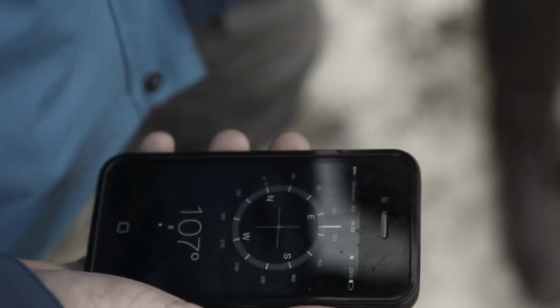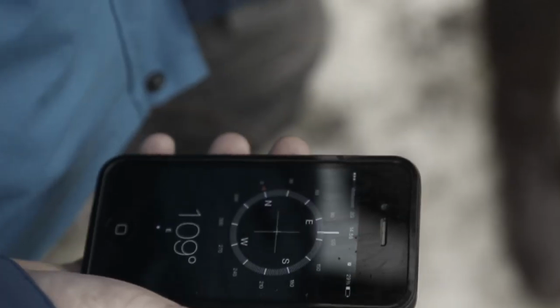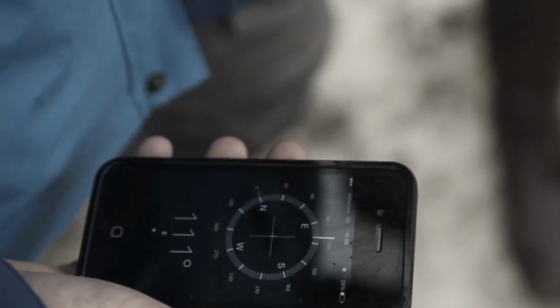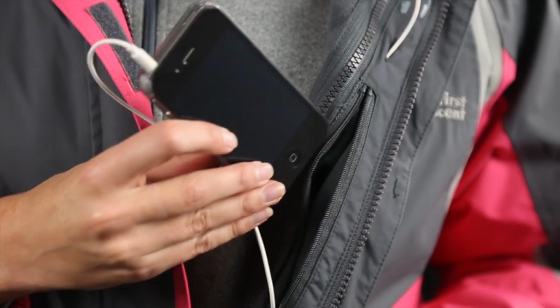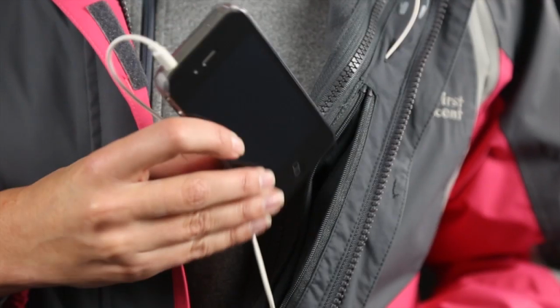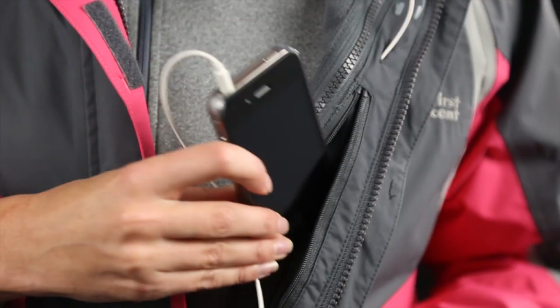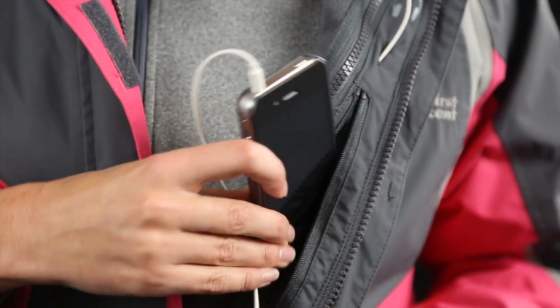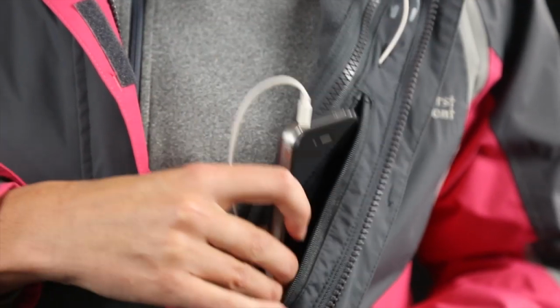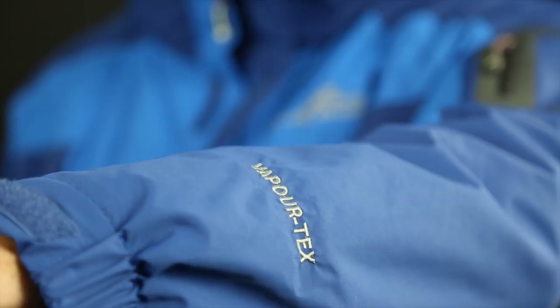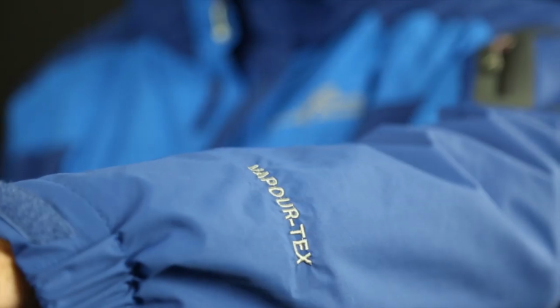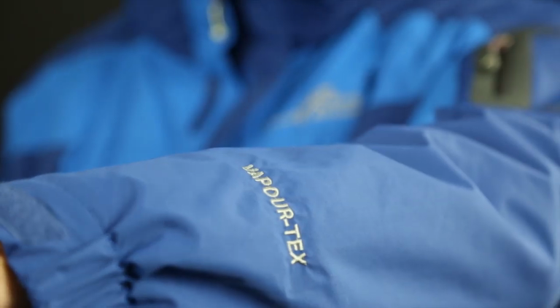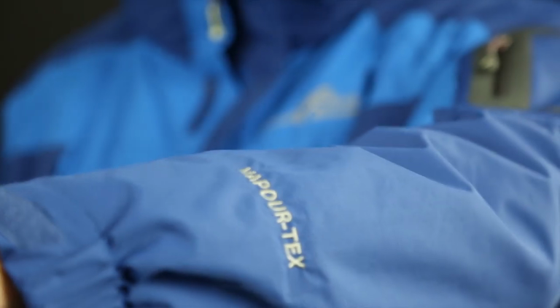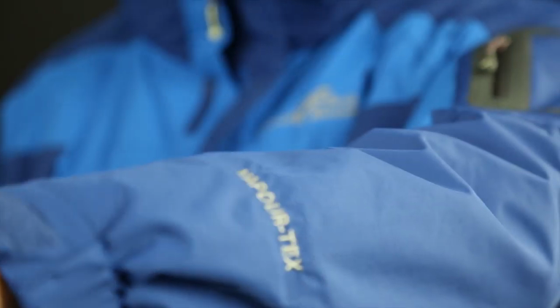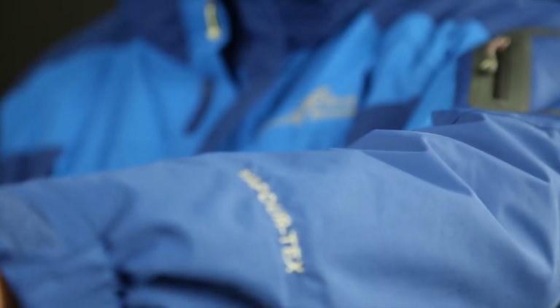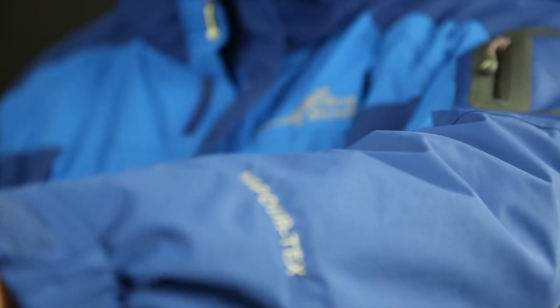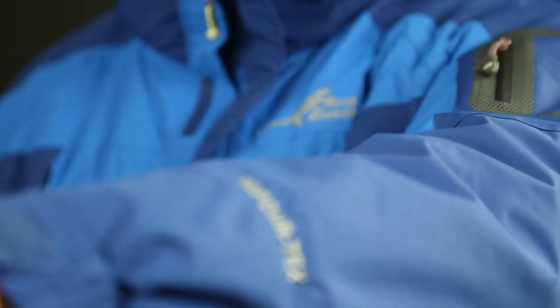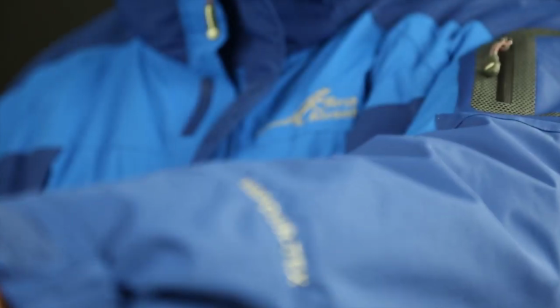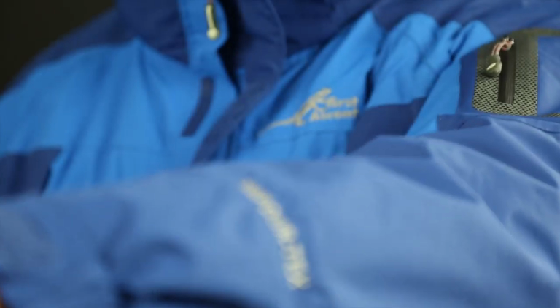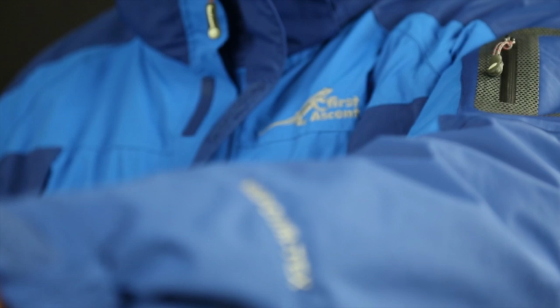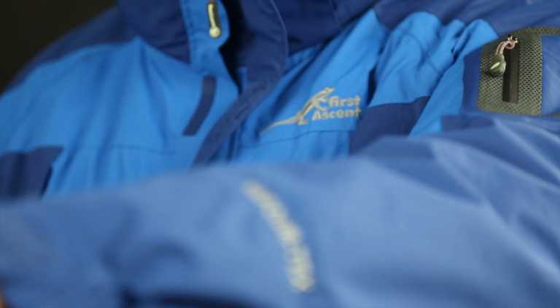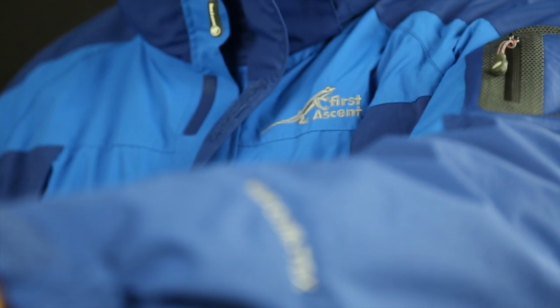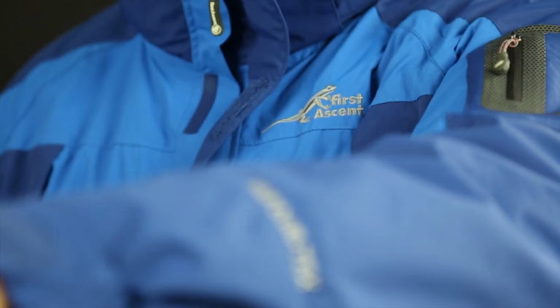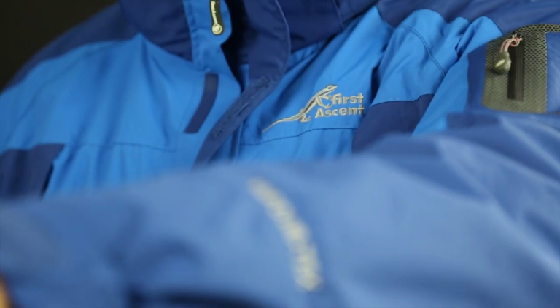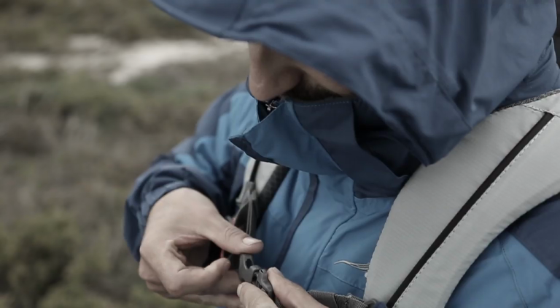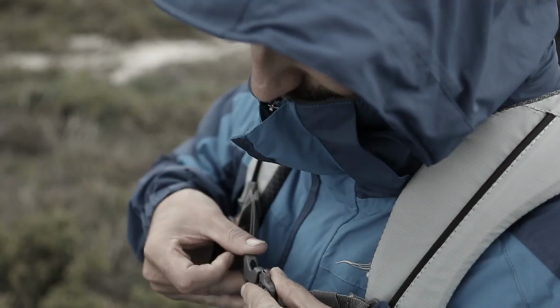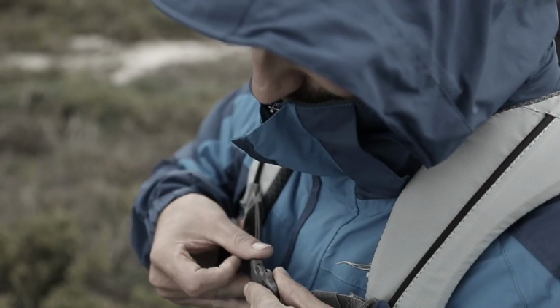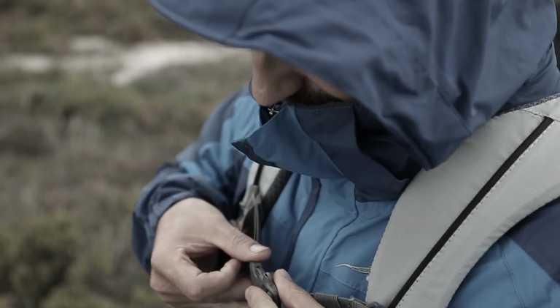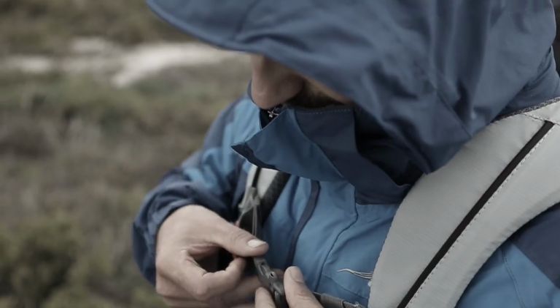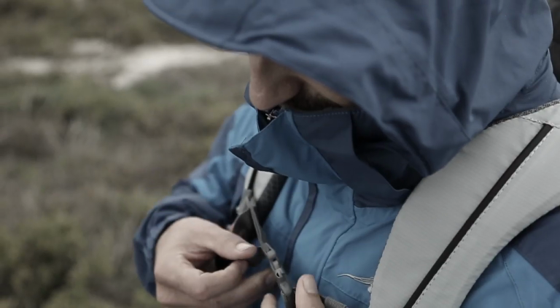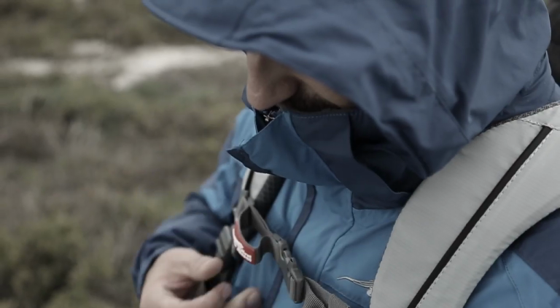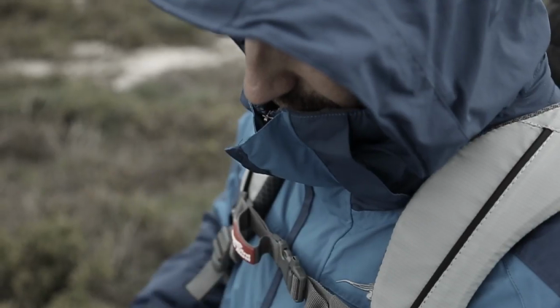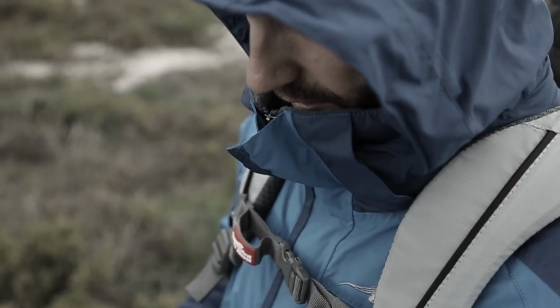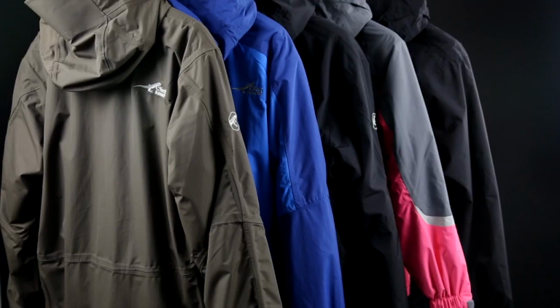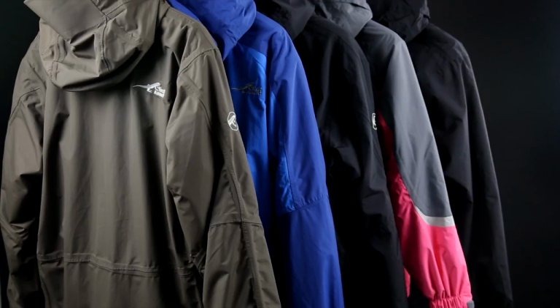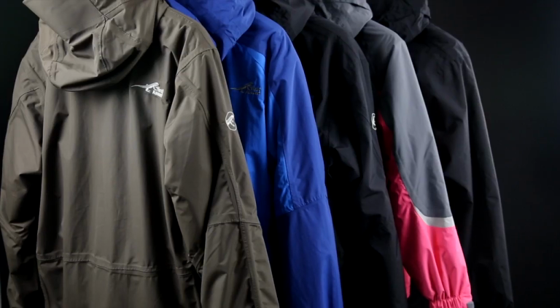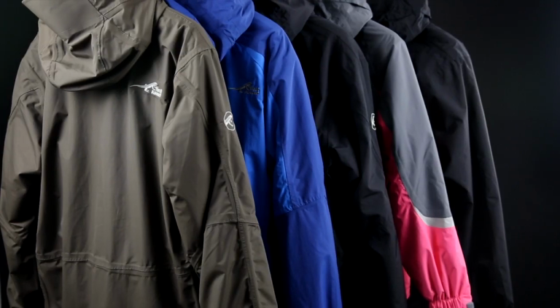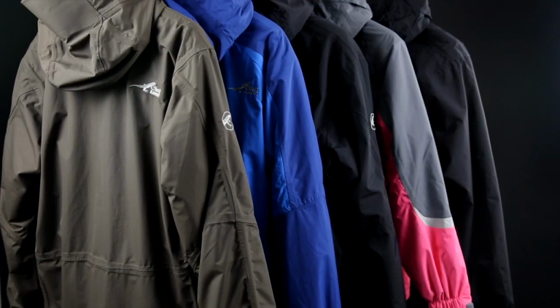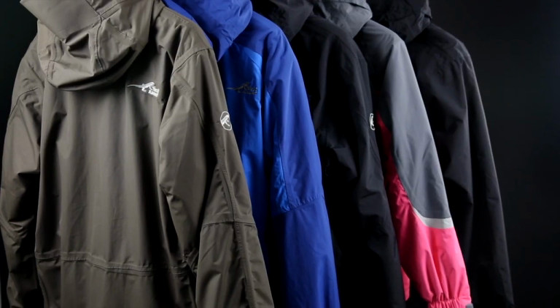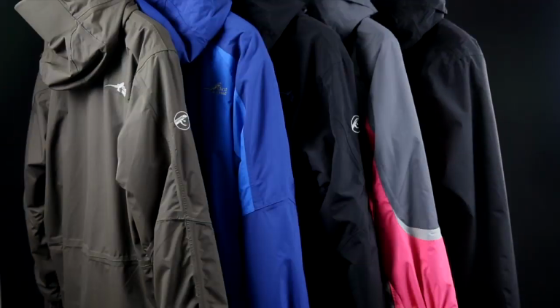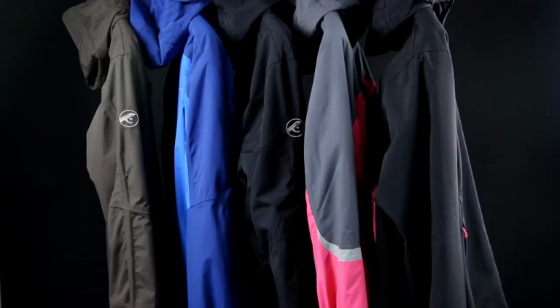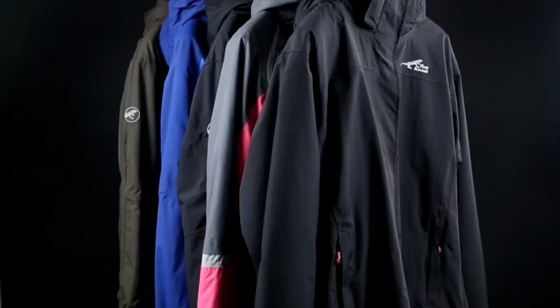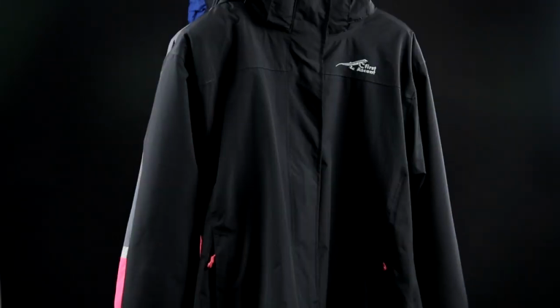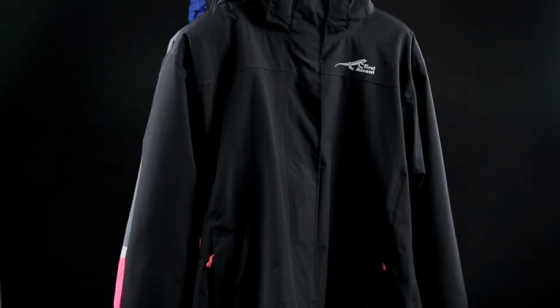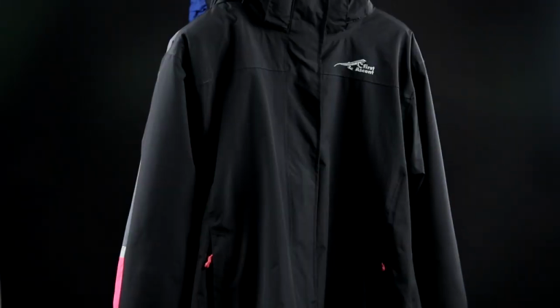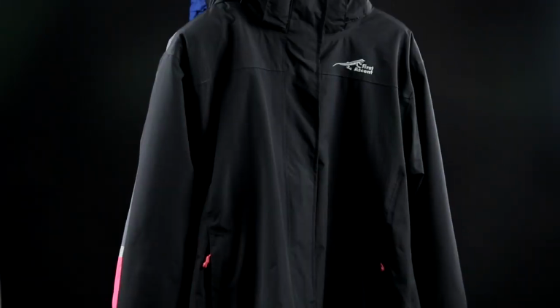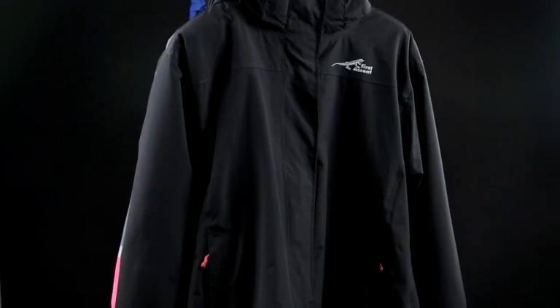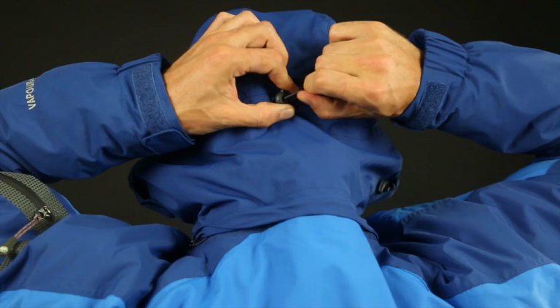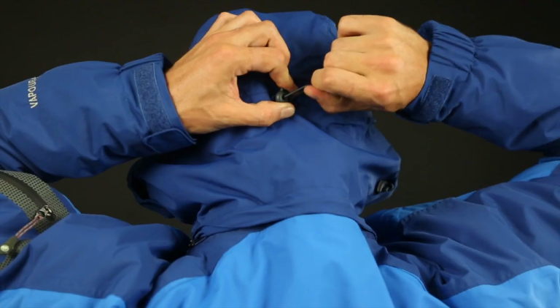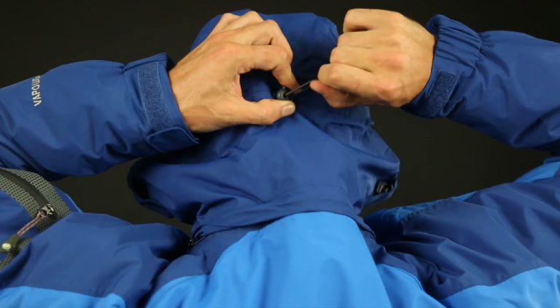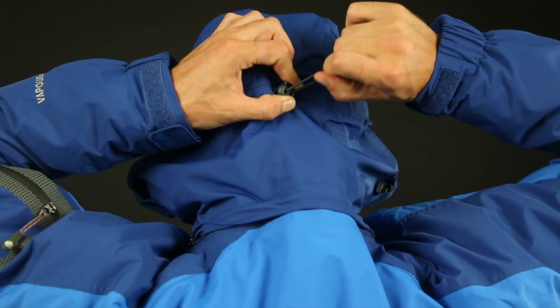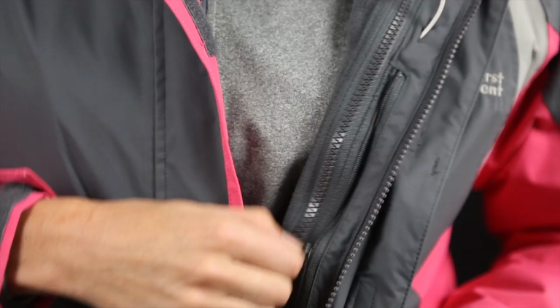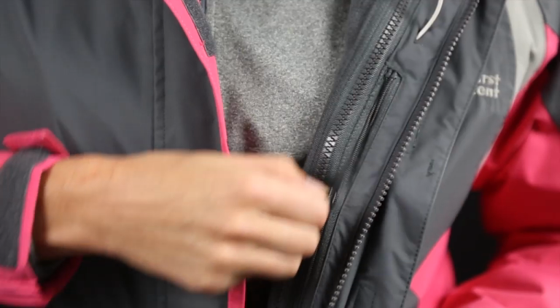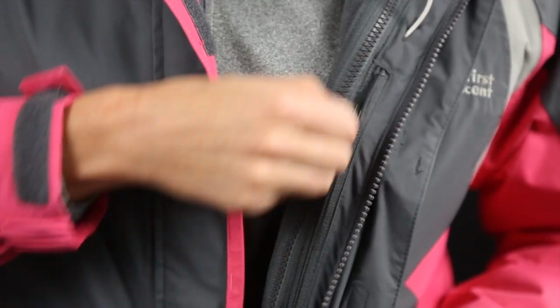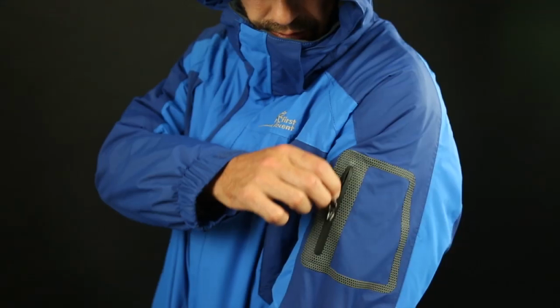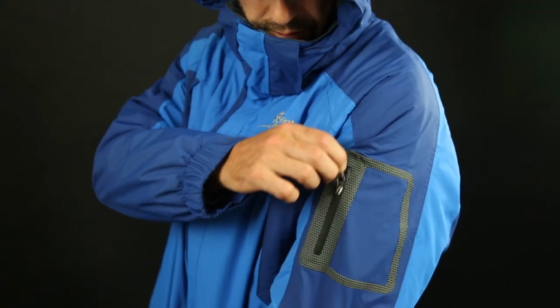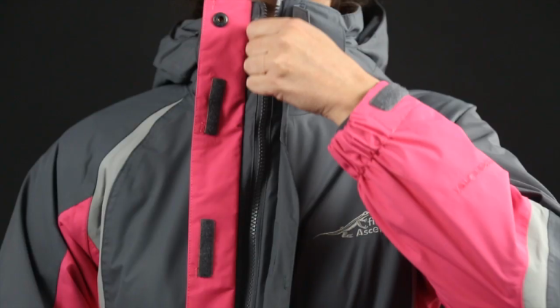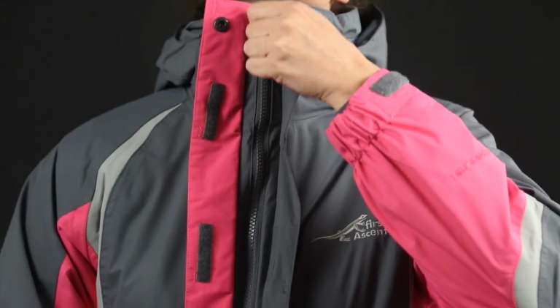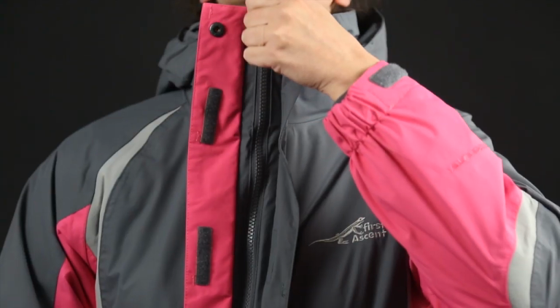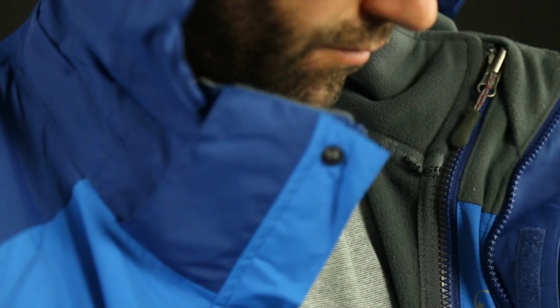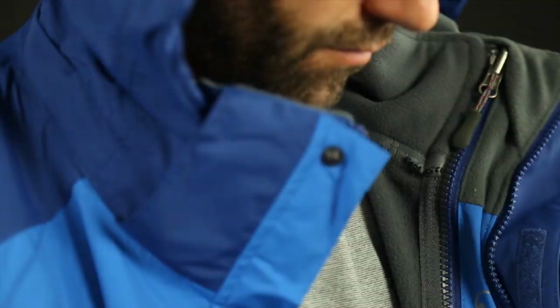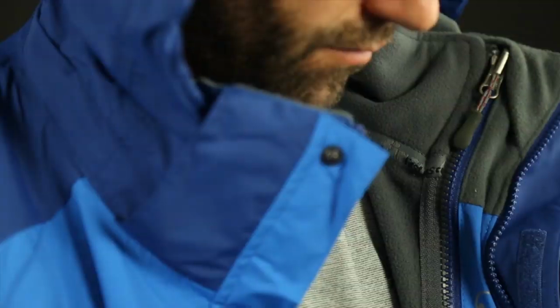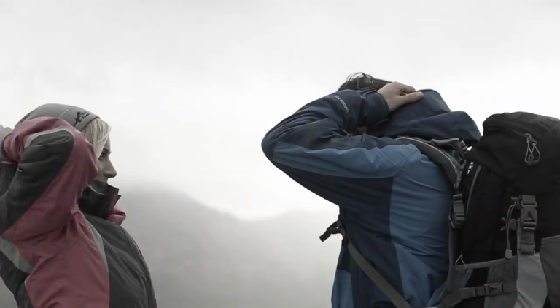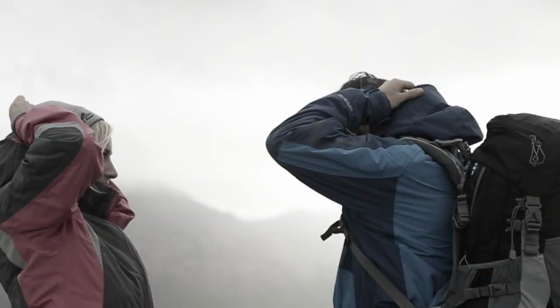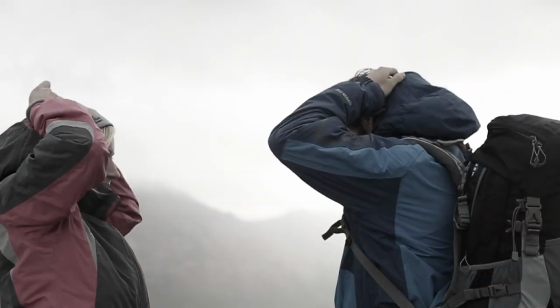The First Ascent range offers a variety of innovative 3-in-1 jackets with evolving technologies that make this jacket the ultimate must-have for winter.